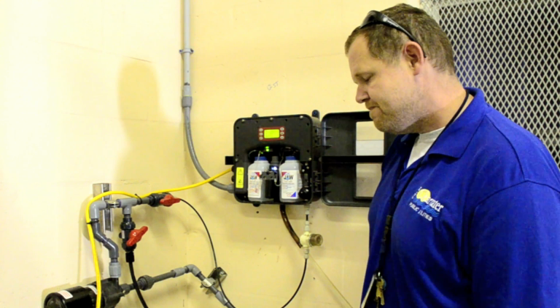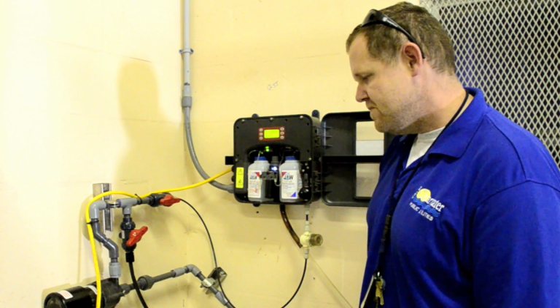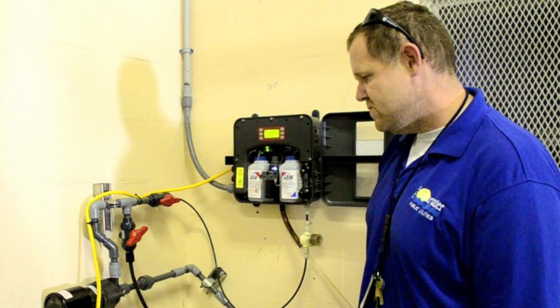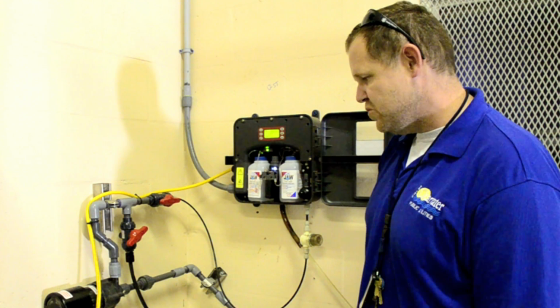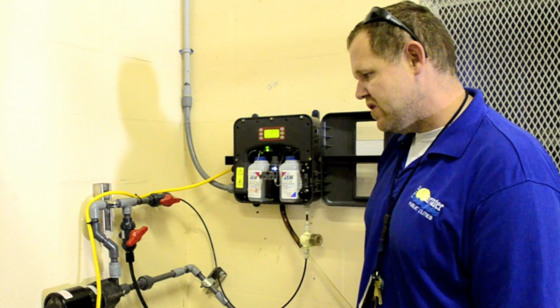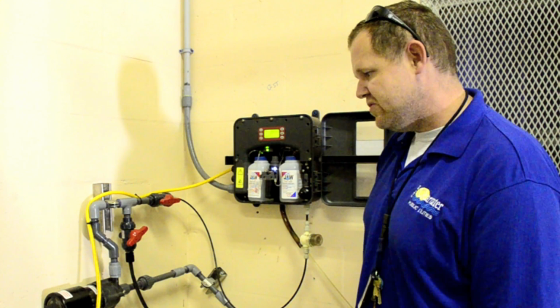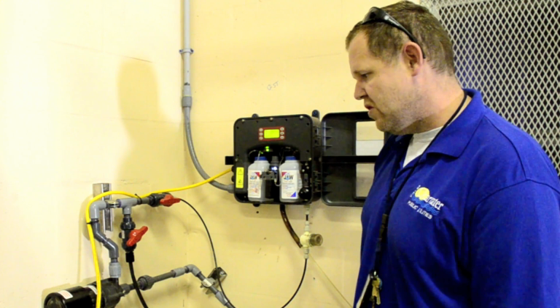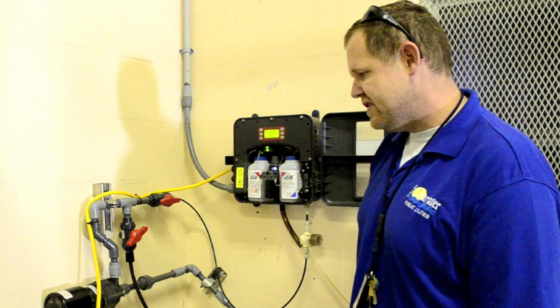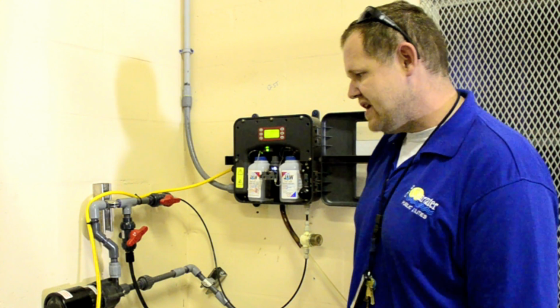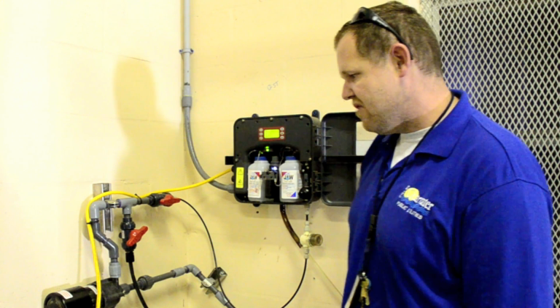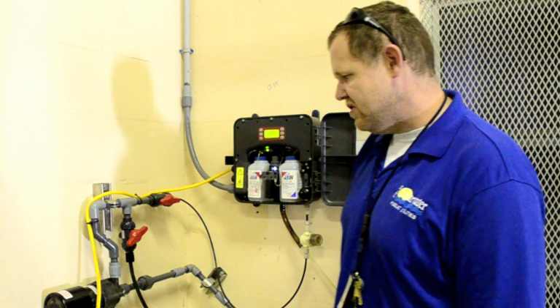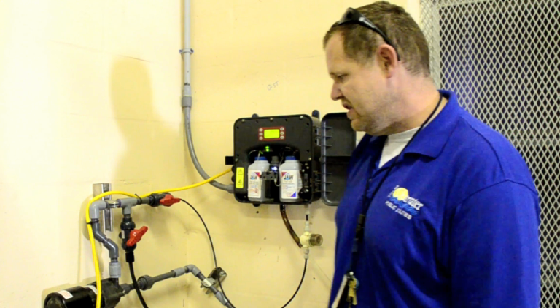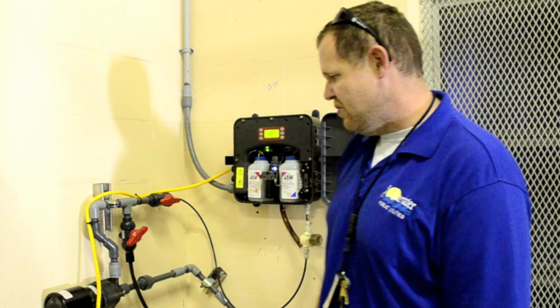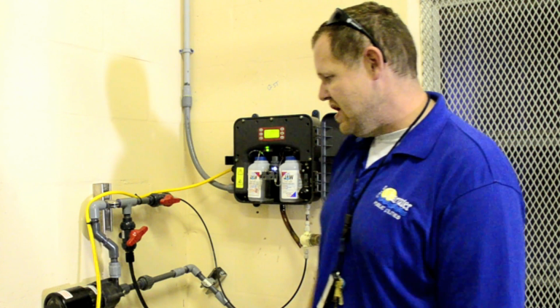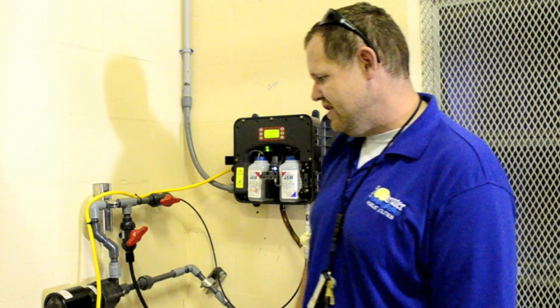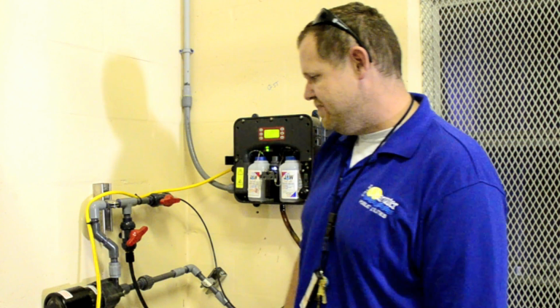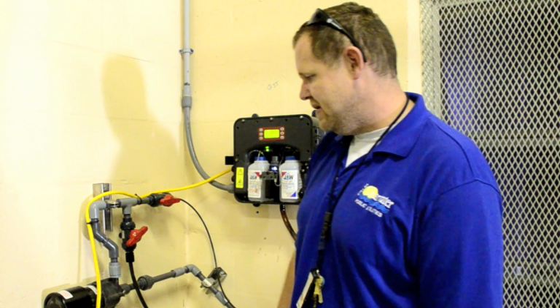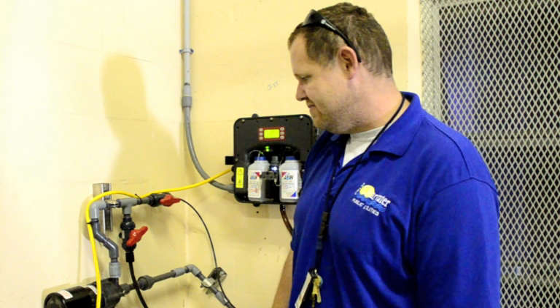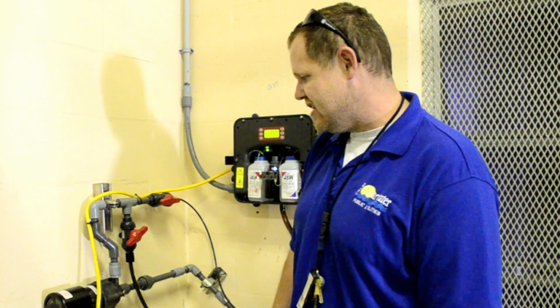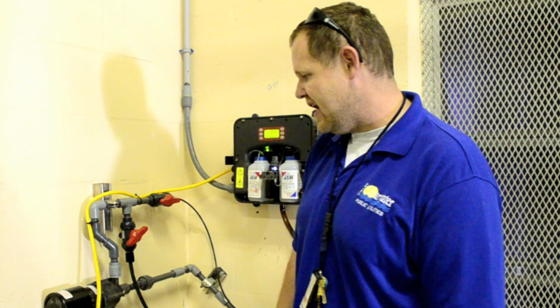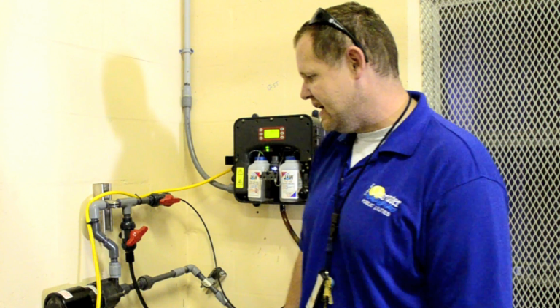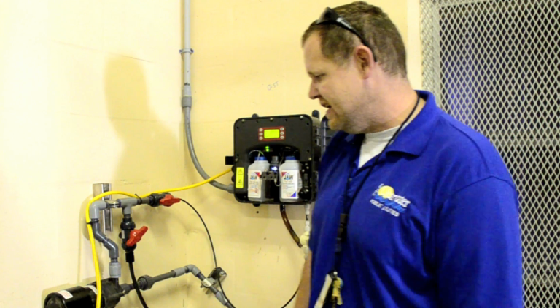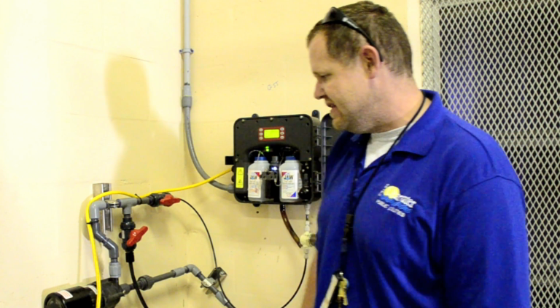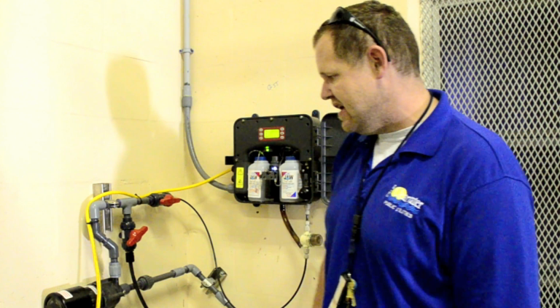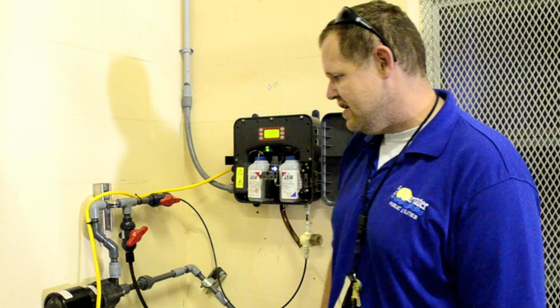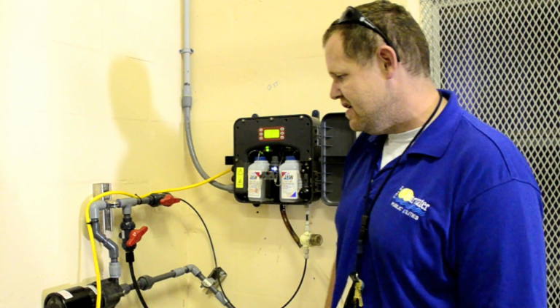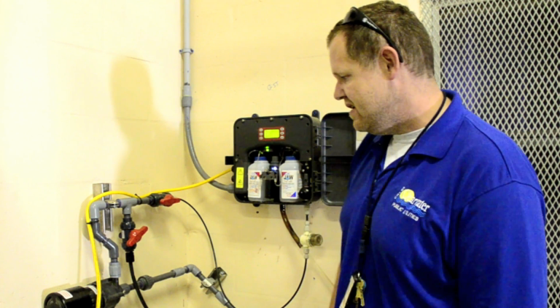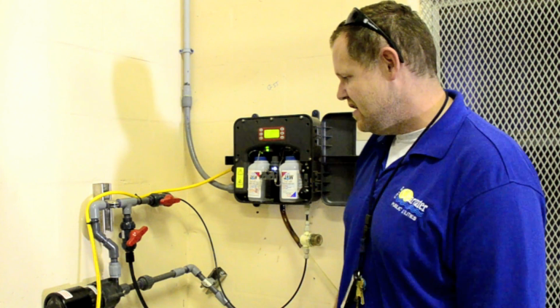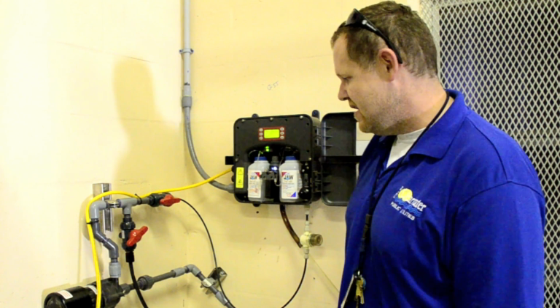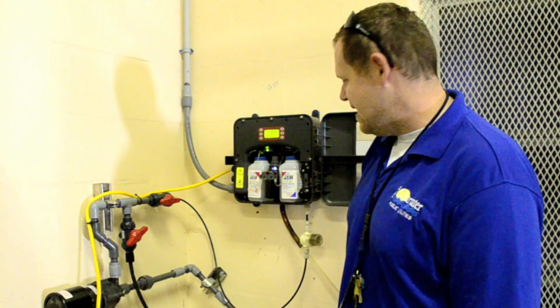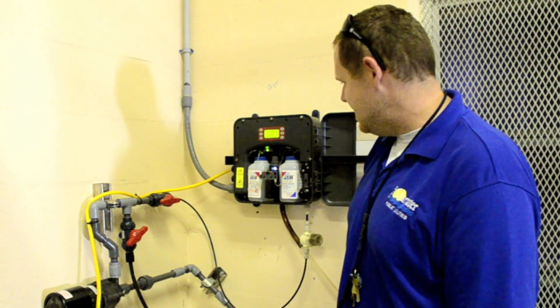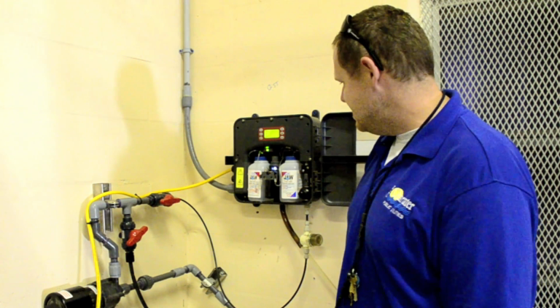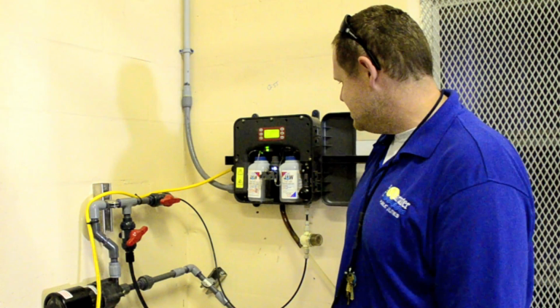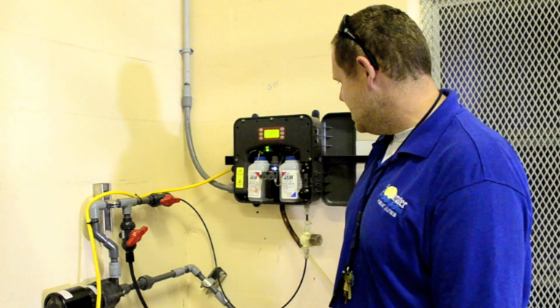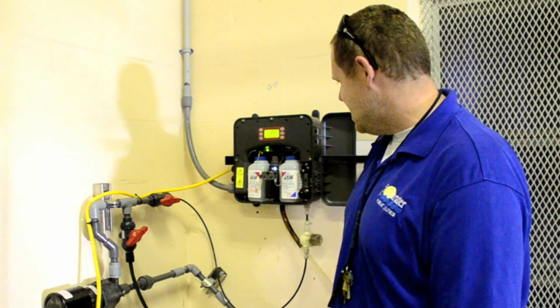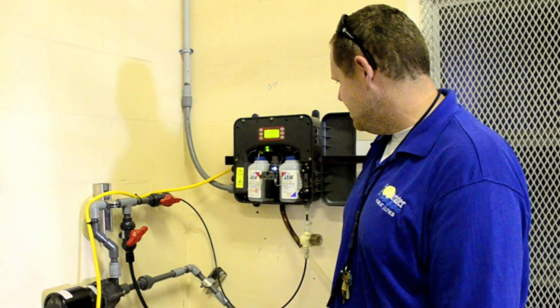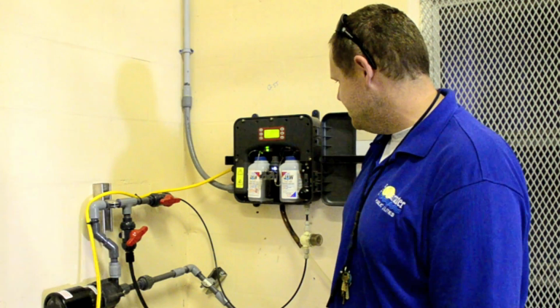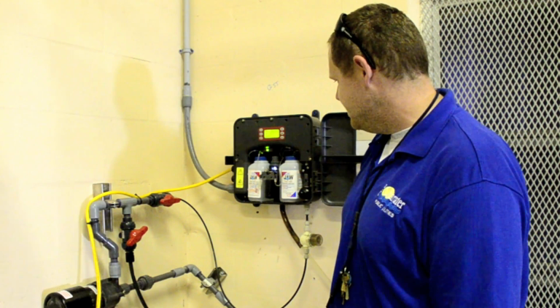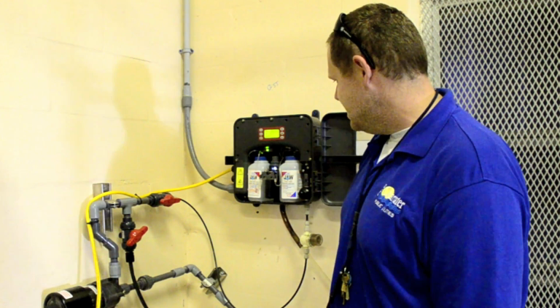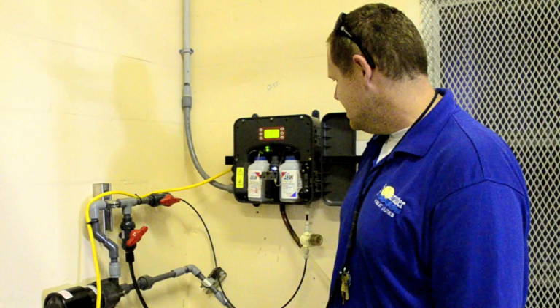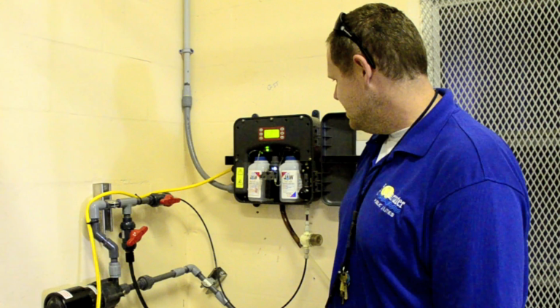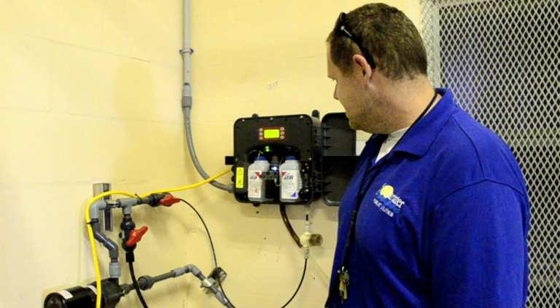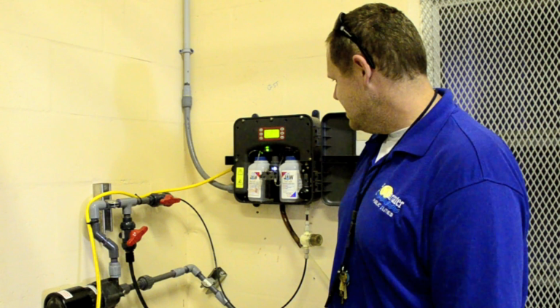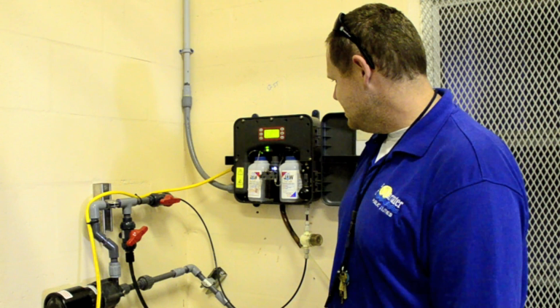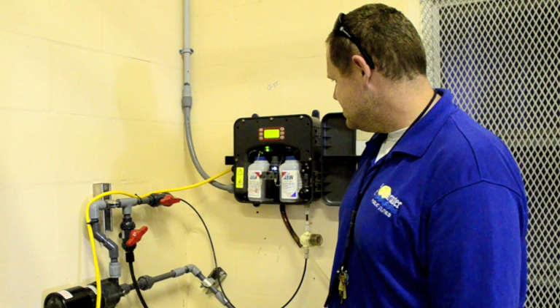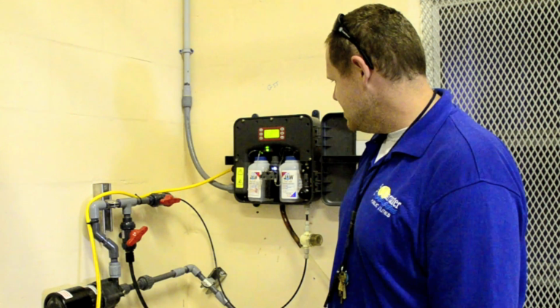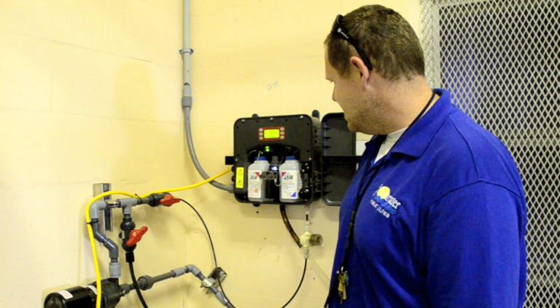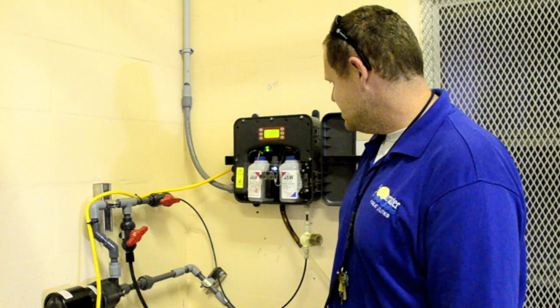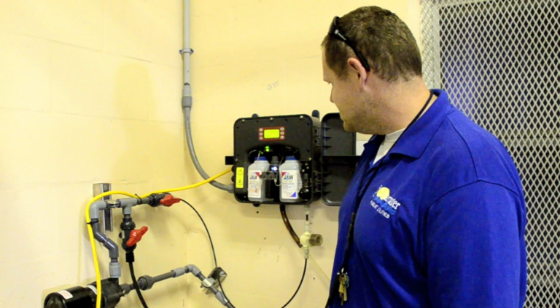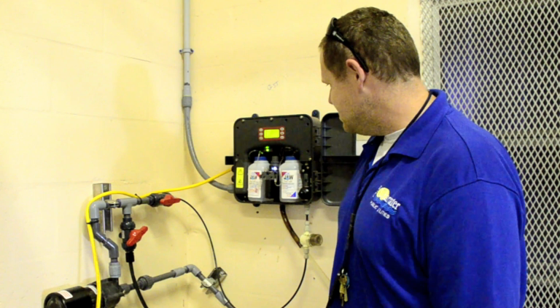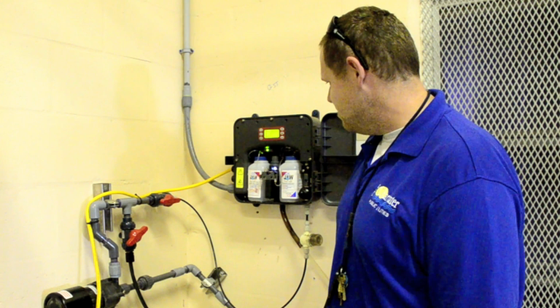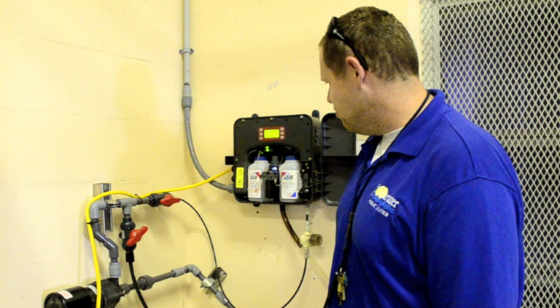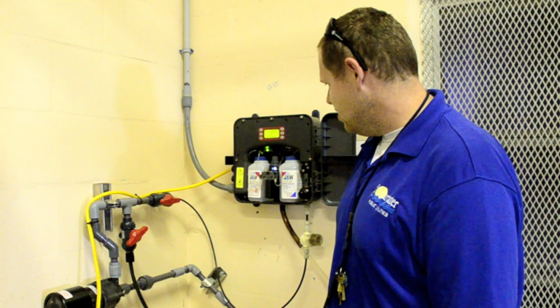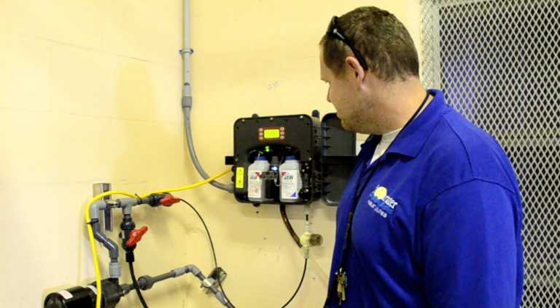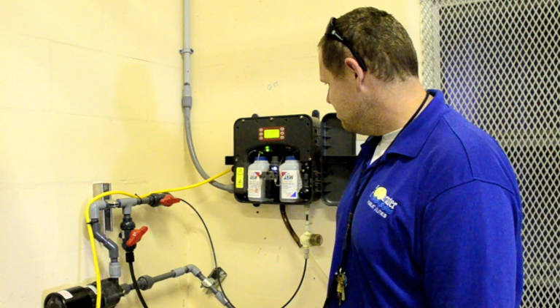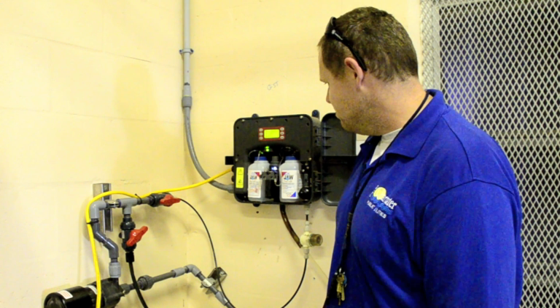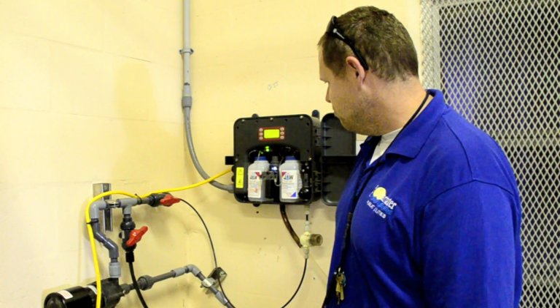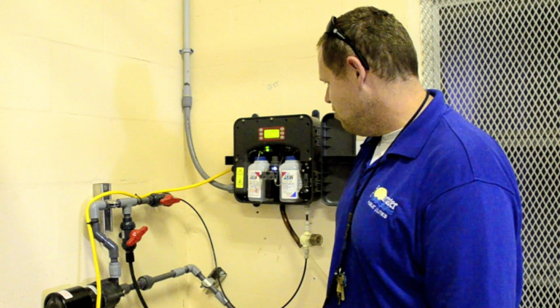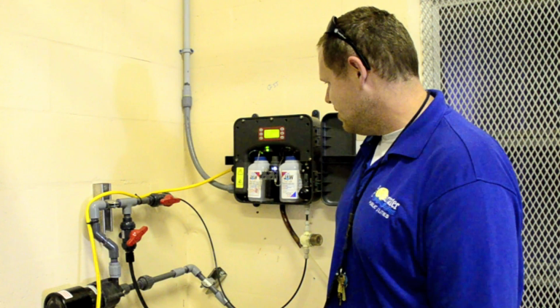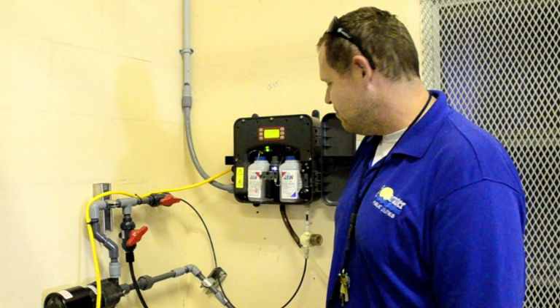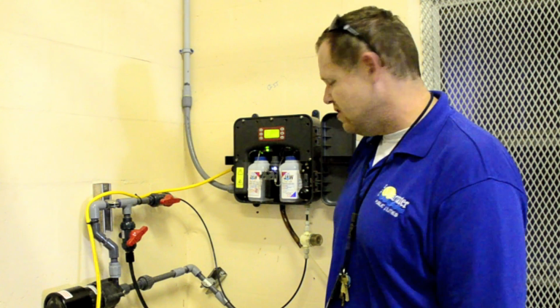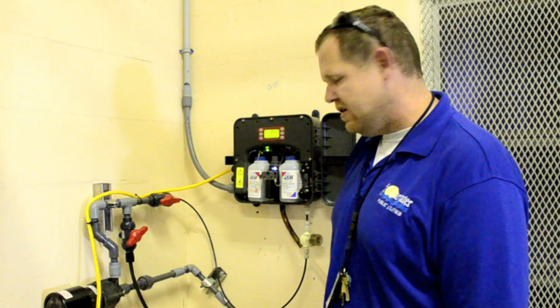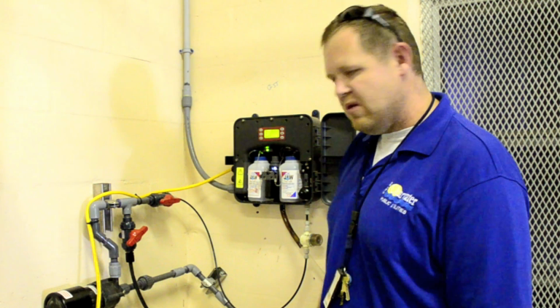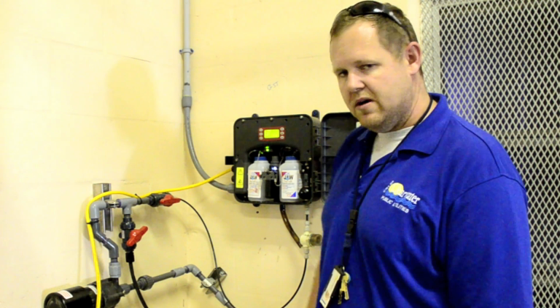It's worked out really well. The pump's hanging in there and it's been working really well.